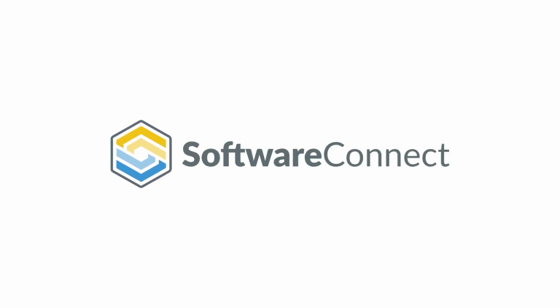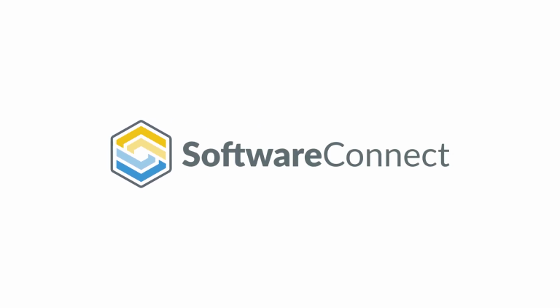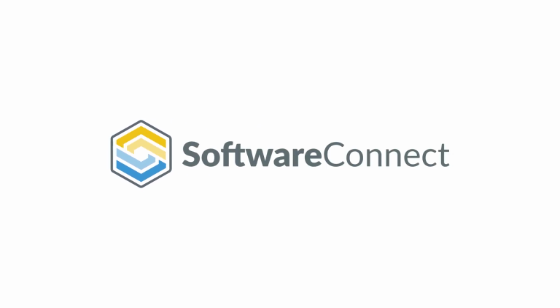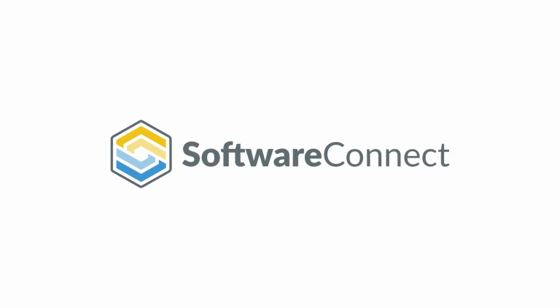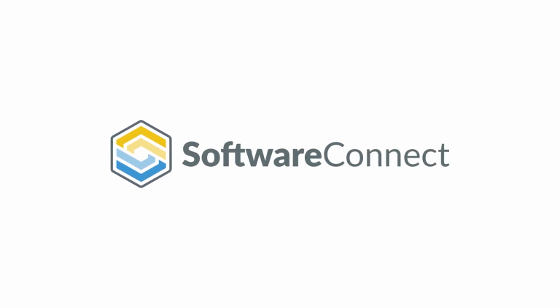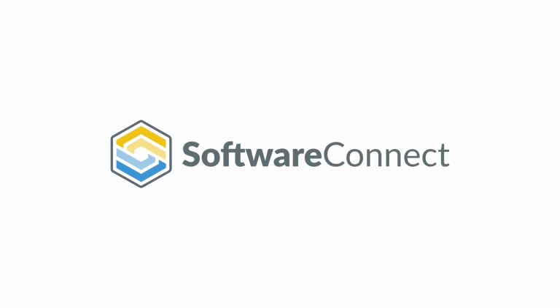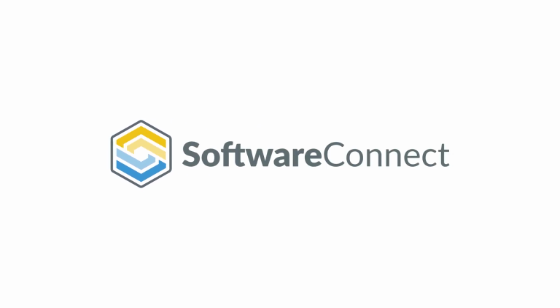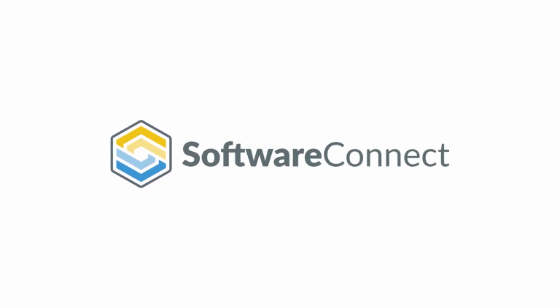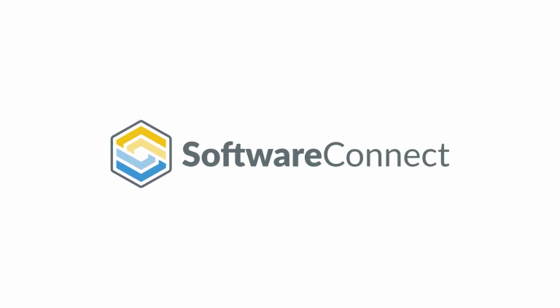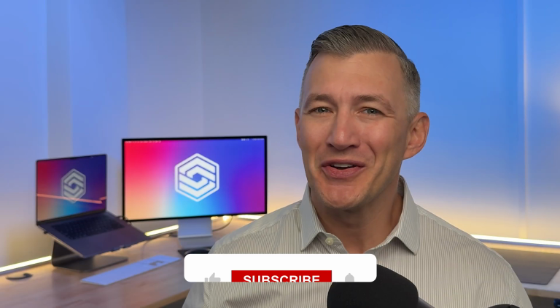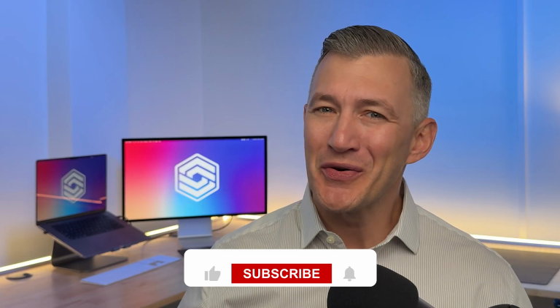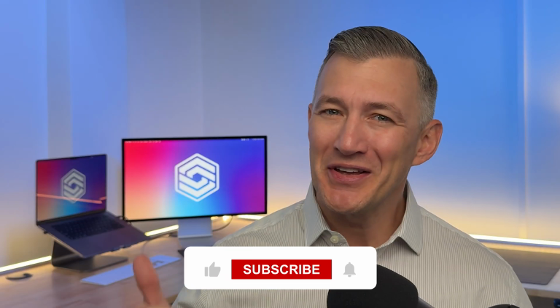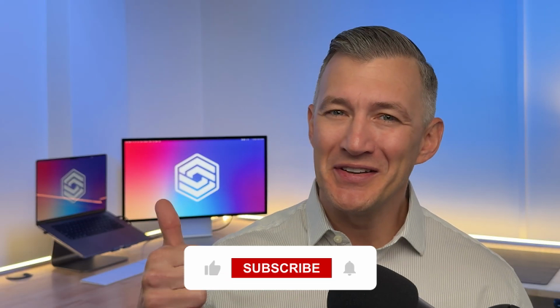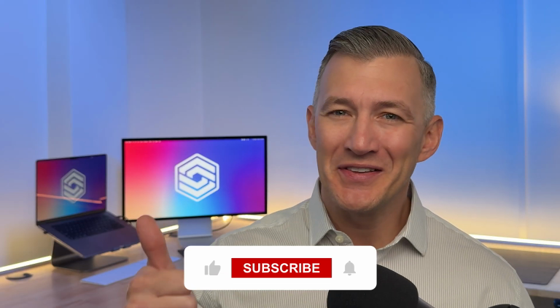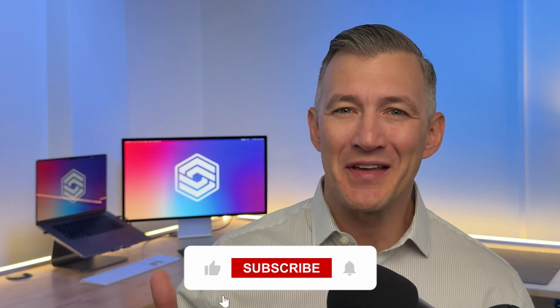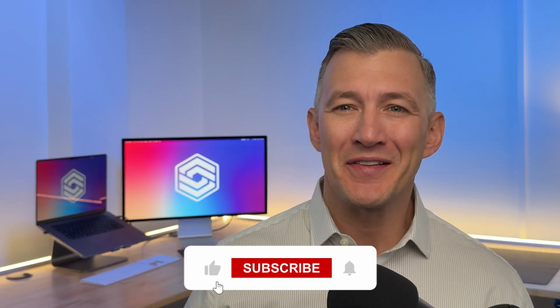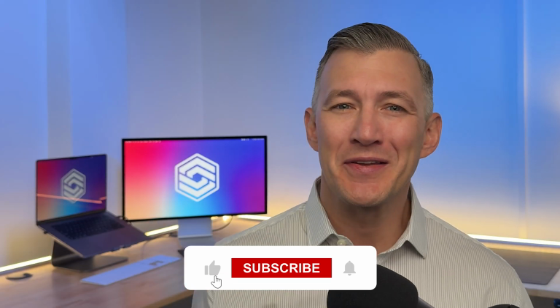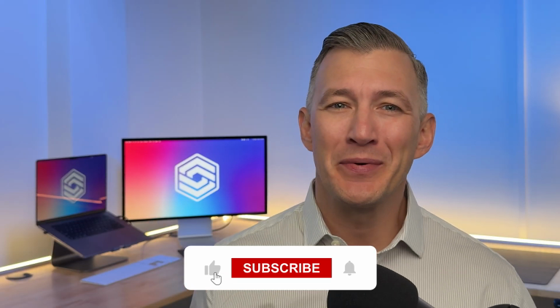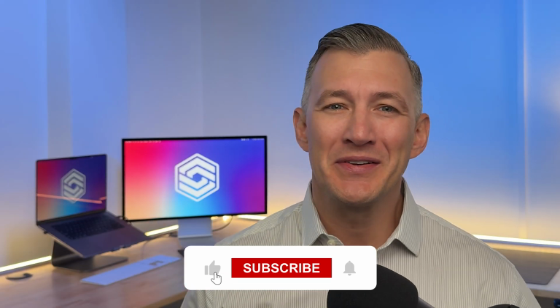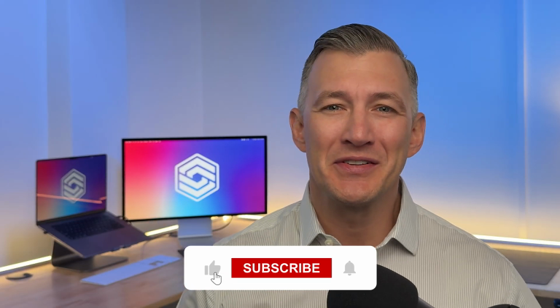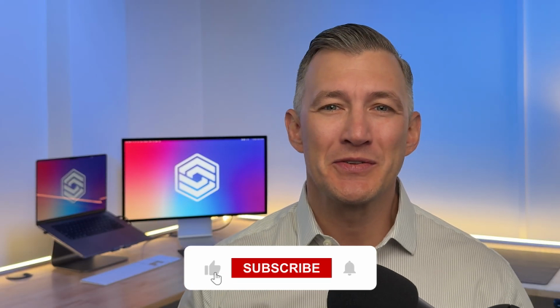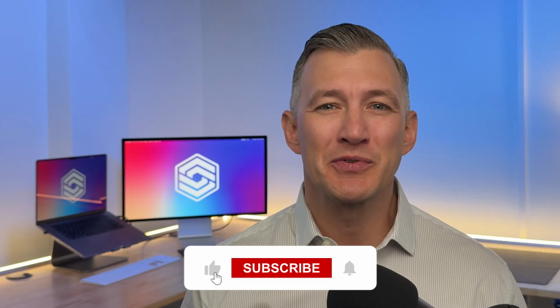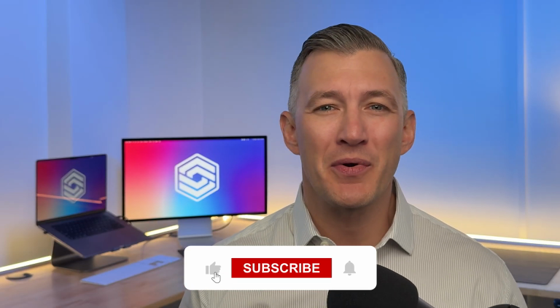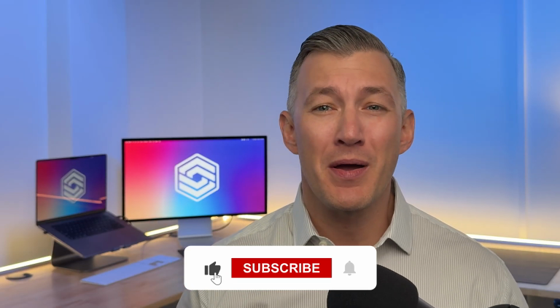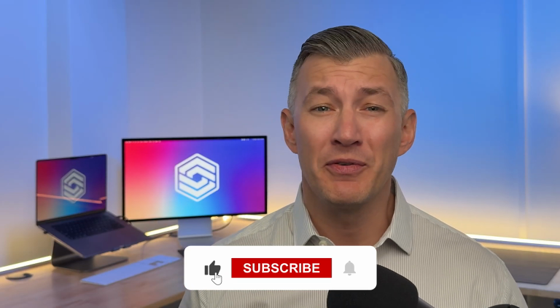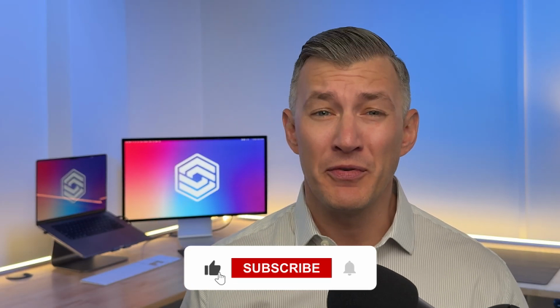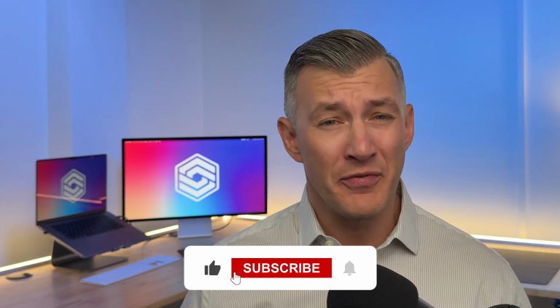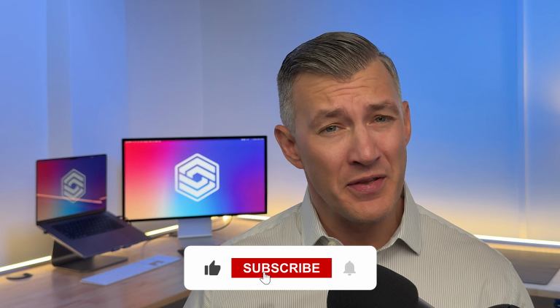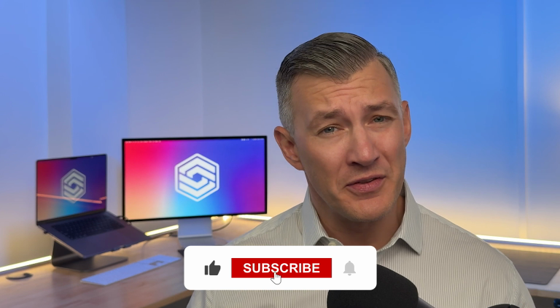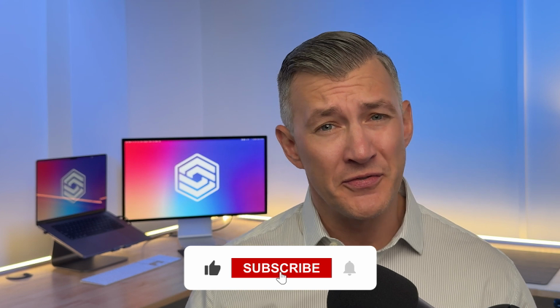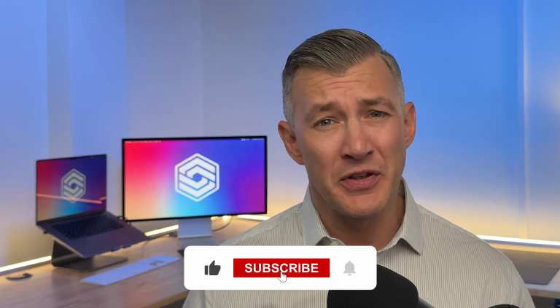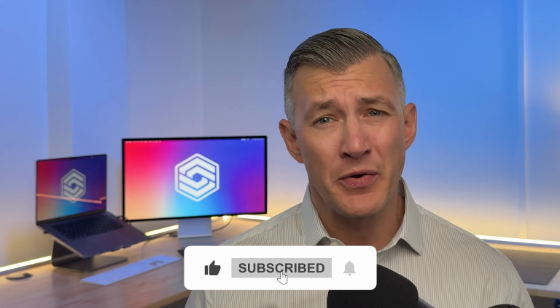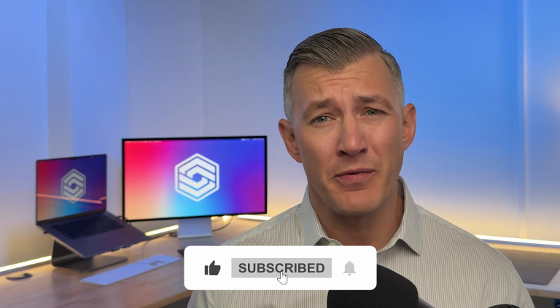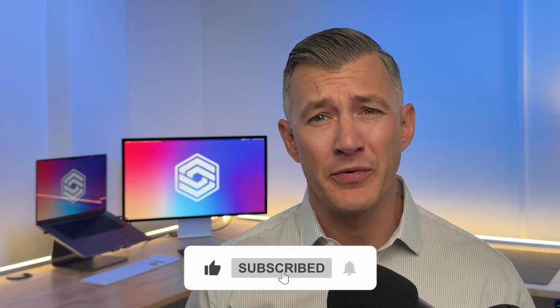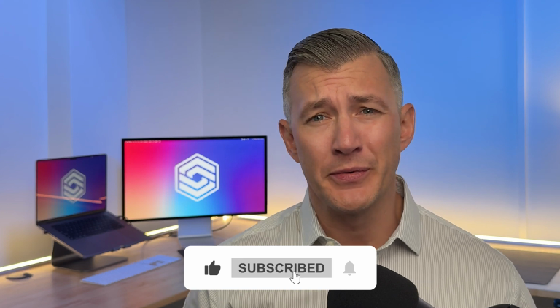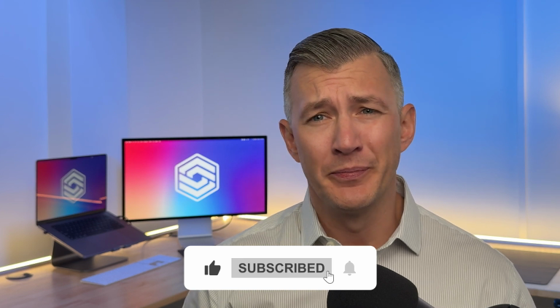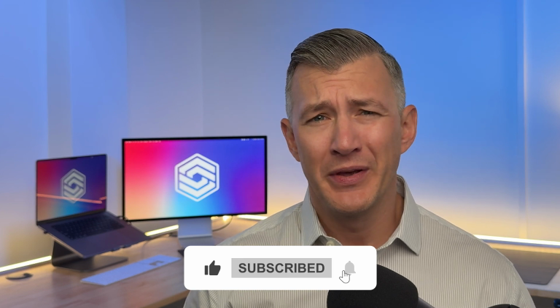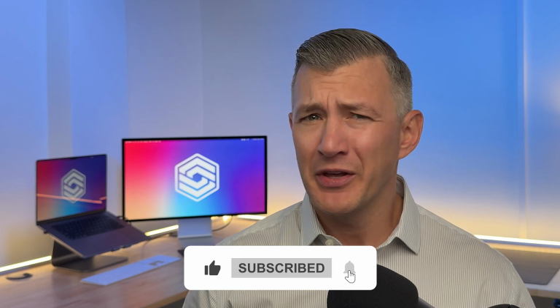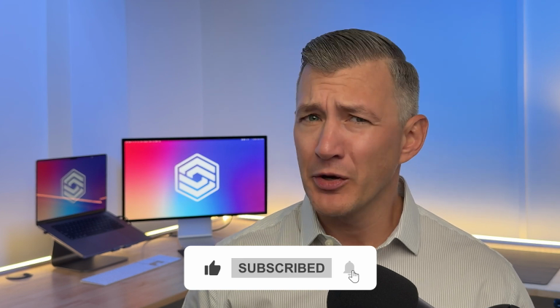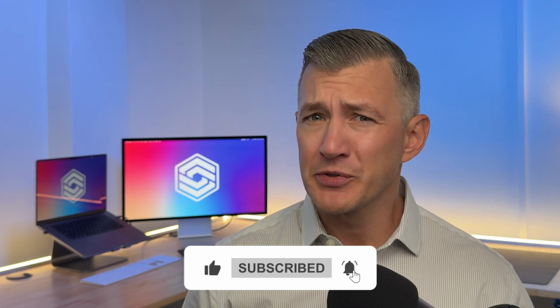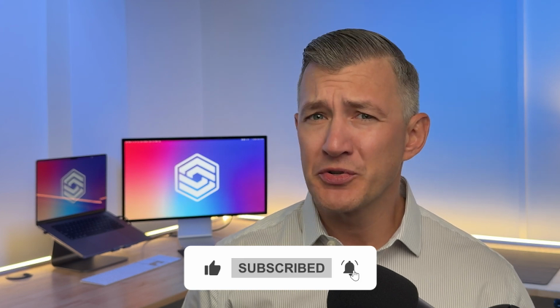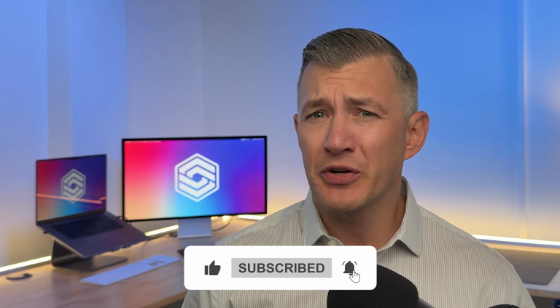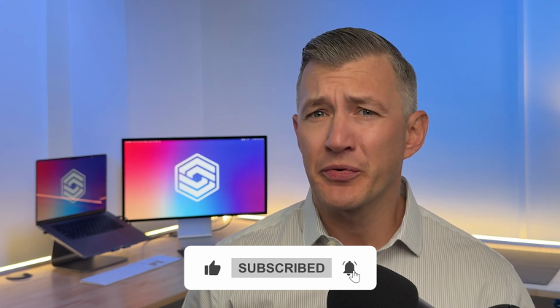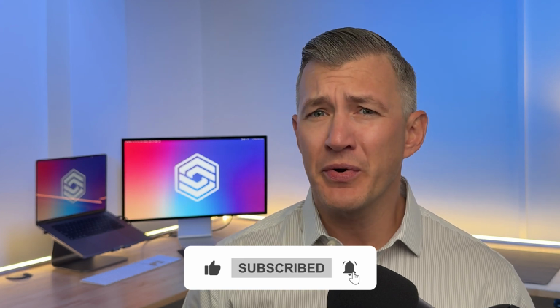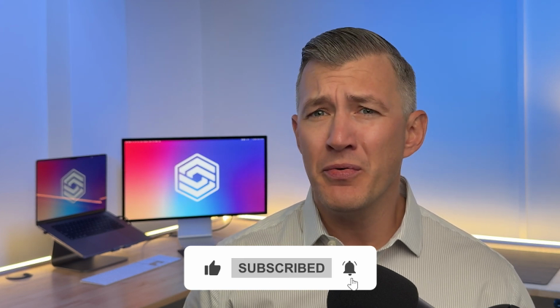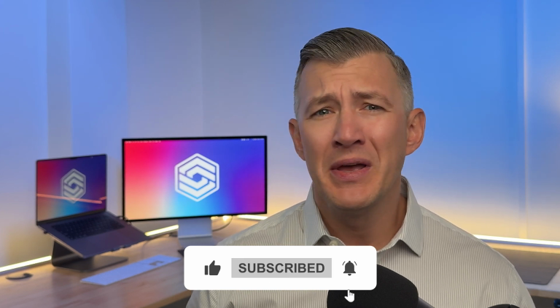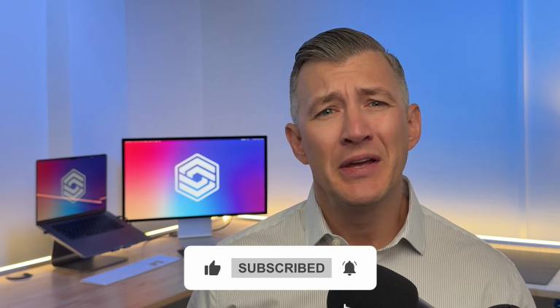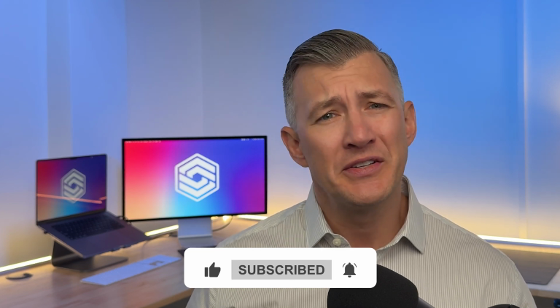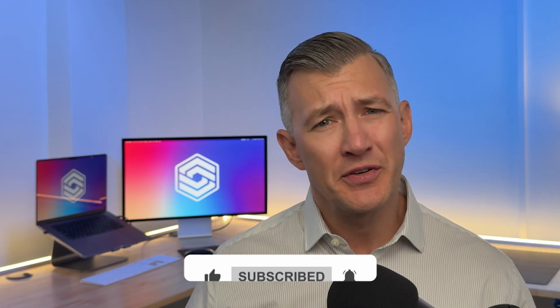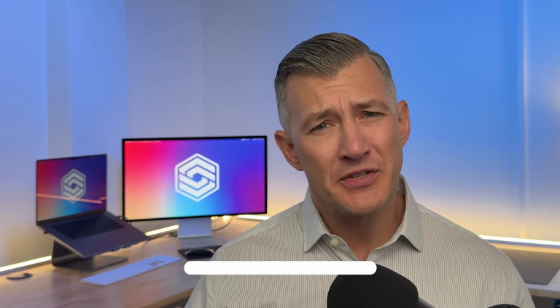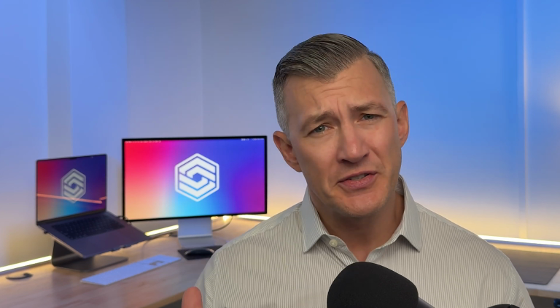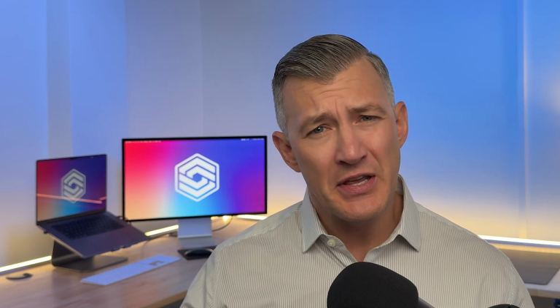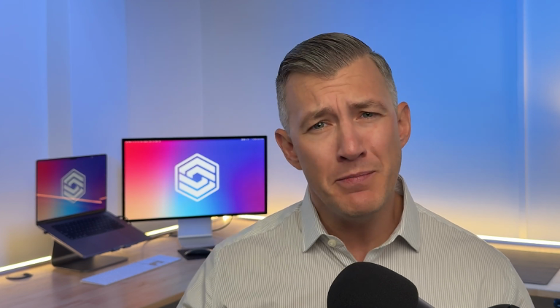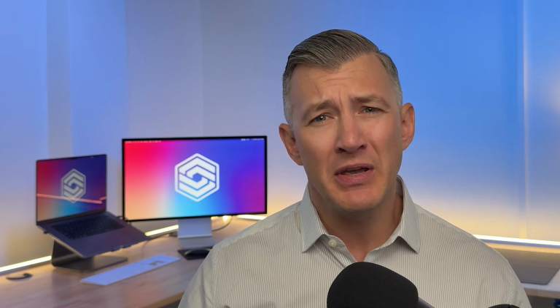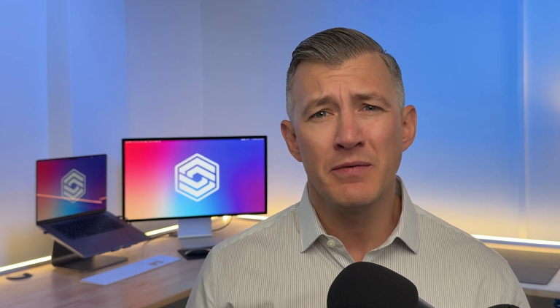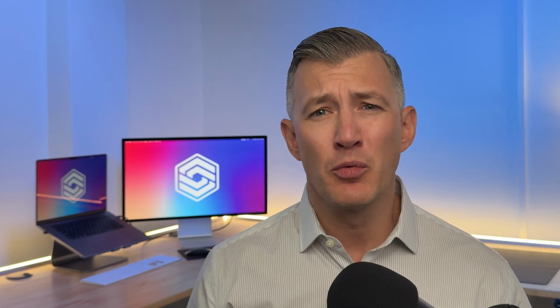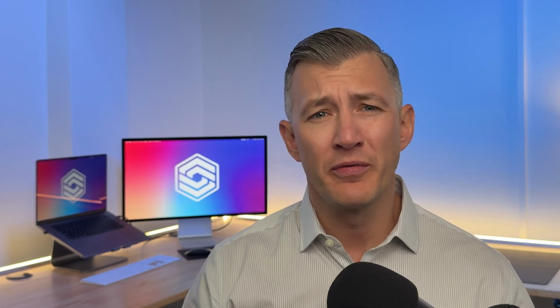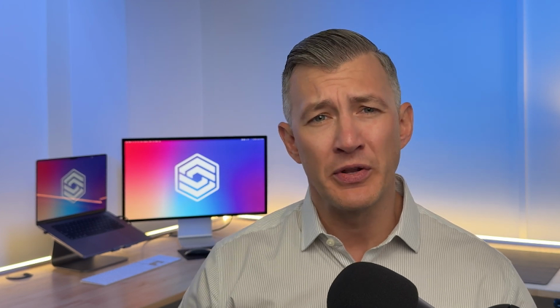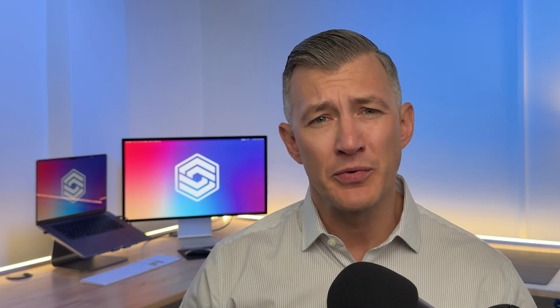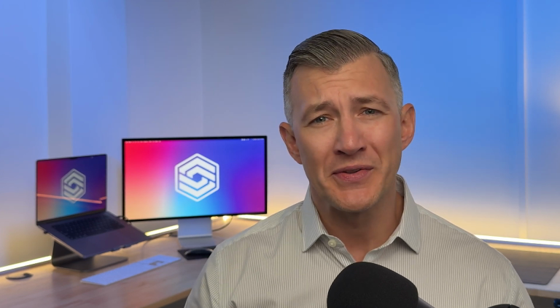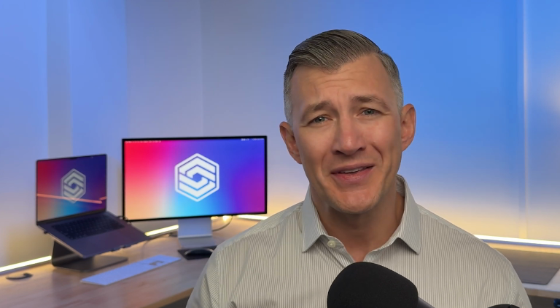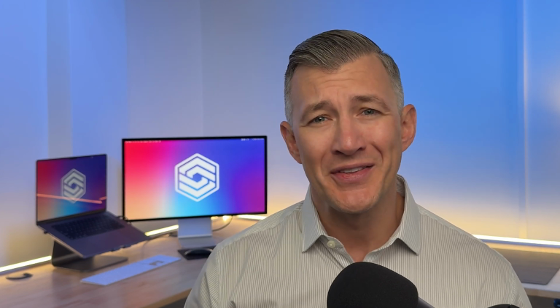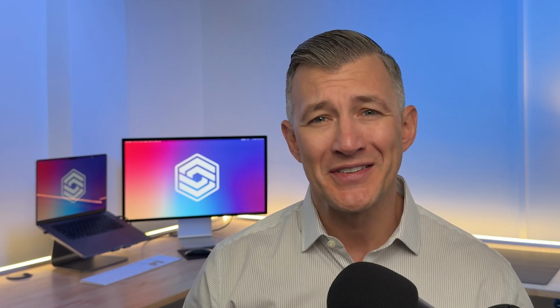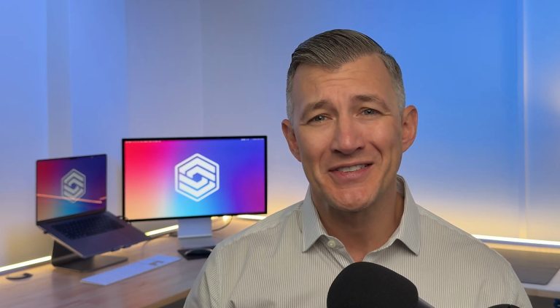Before we dive in, go ahead and hit that like button and subscribe if you find this video helpful. It helps our channel grow and tells us to keep making more videos like this.